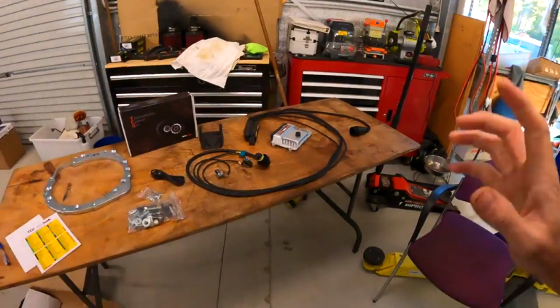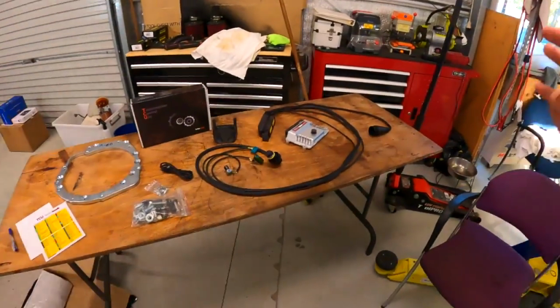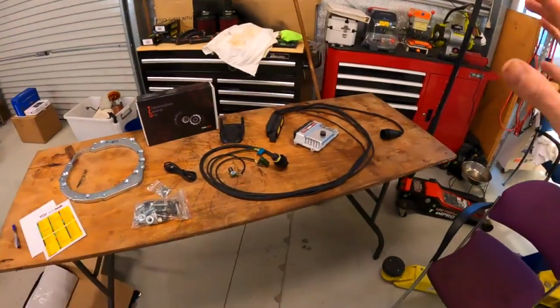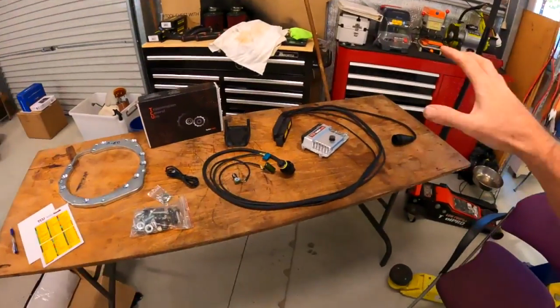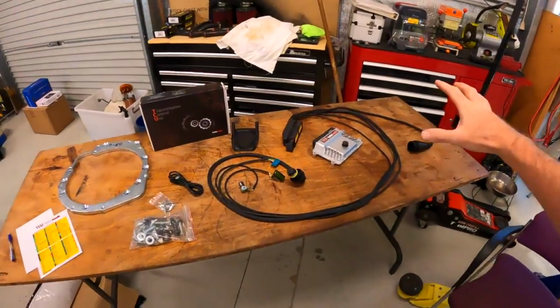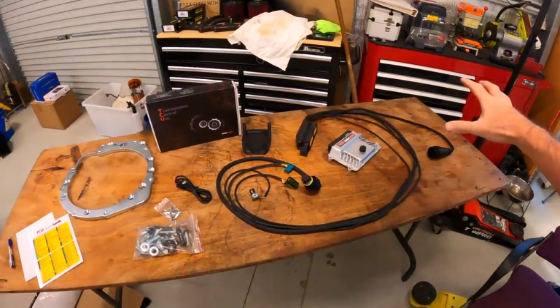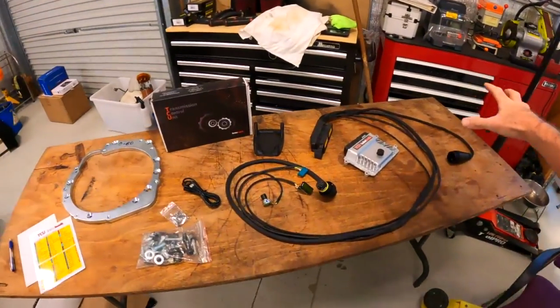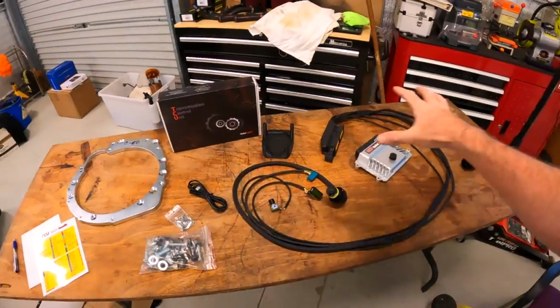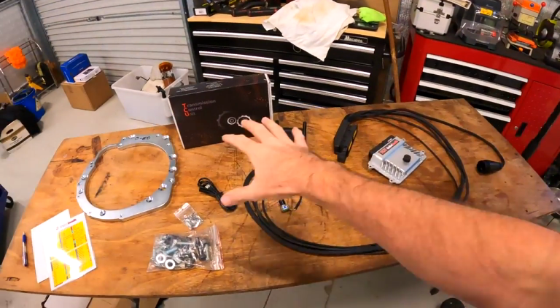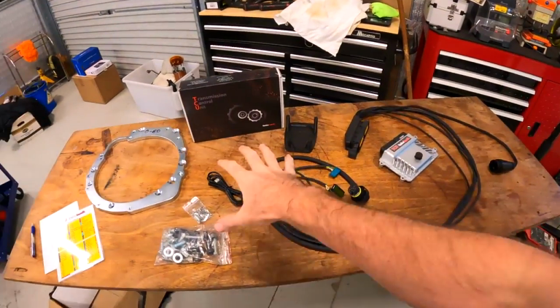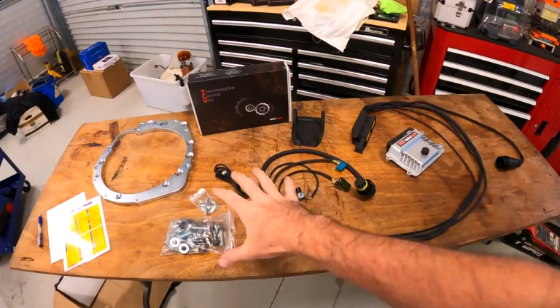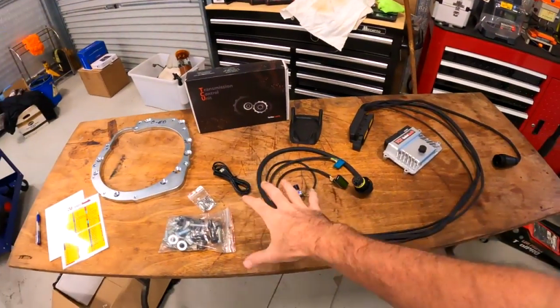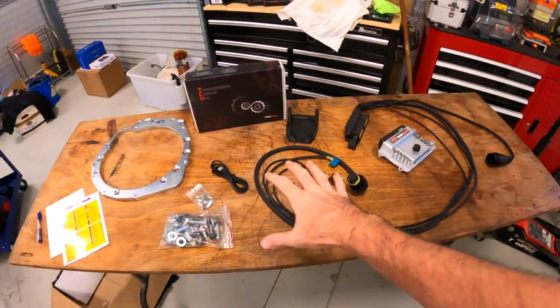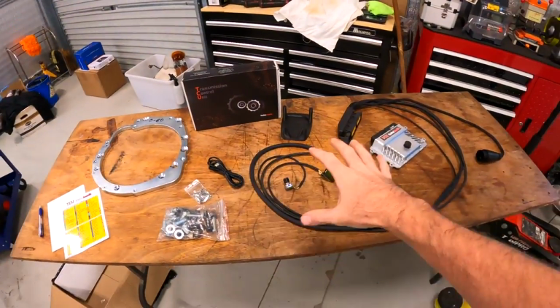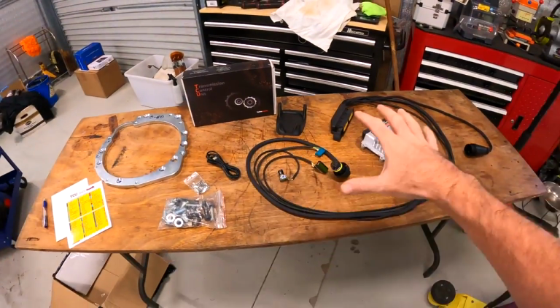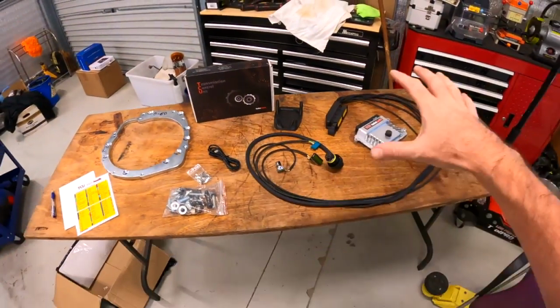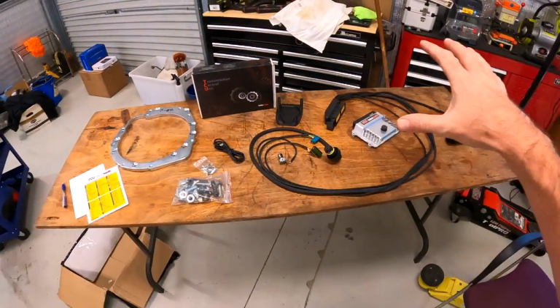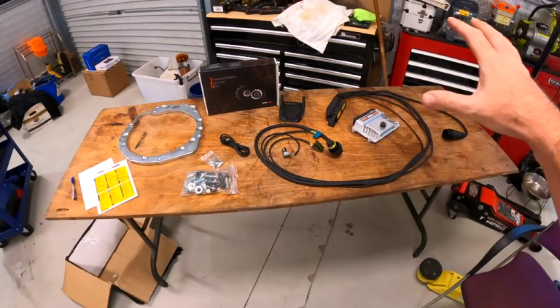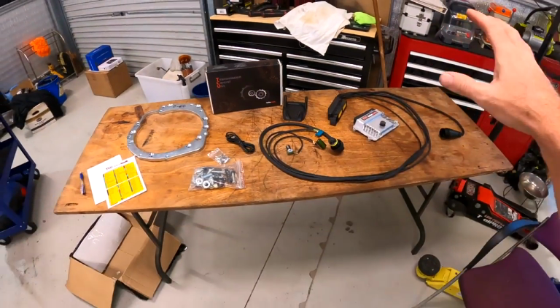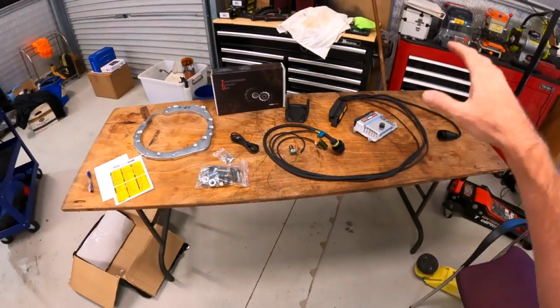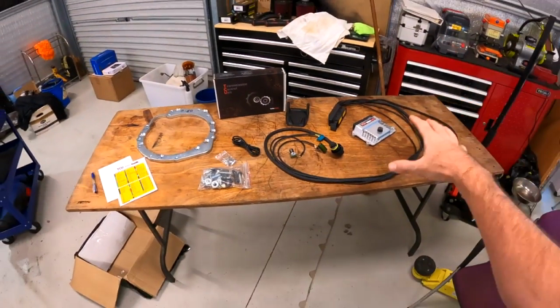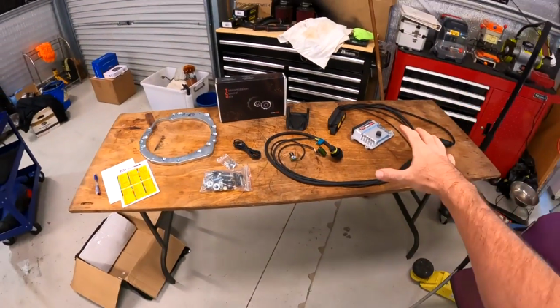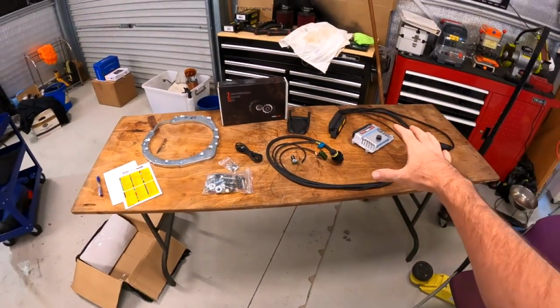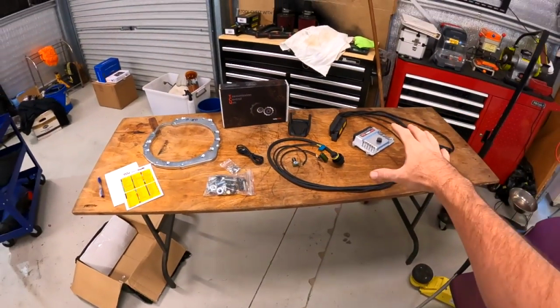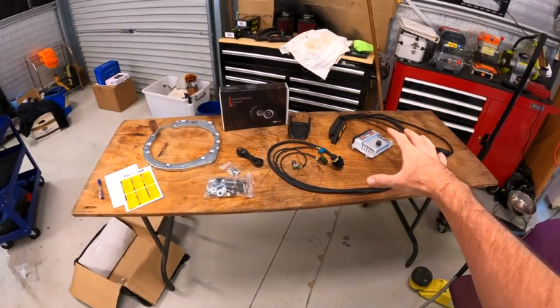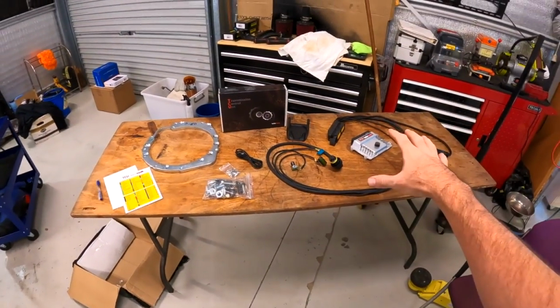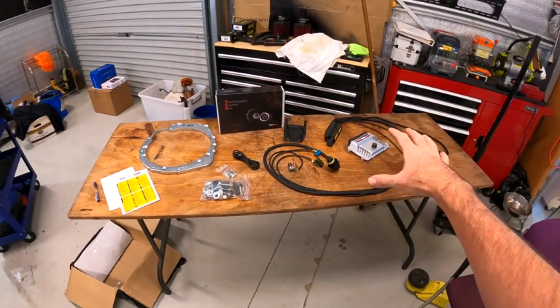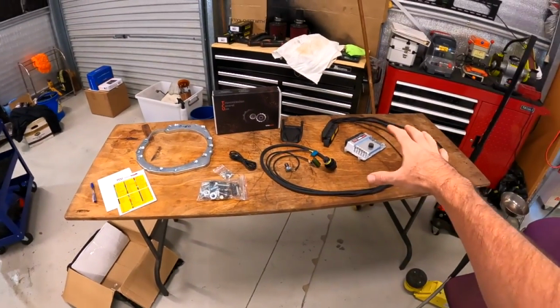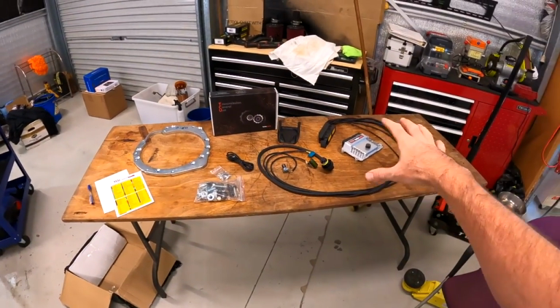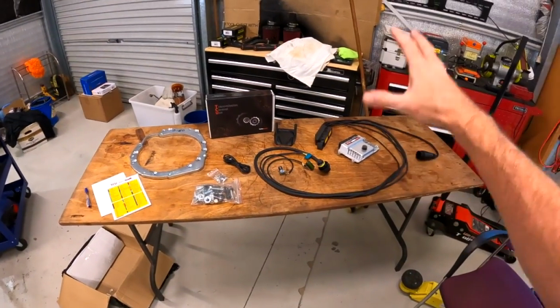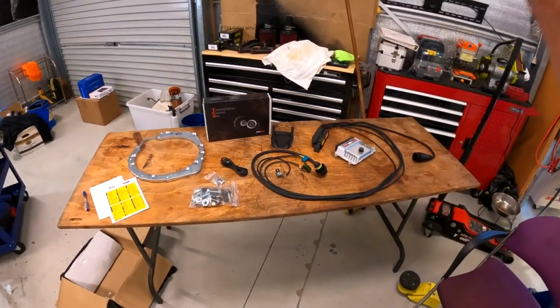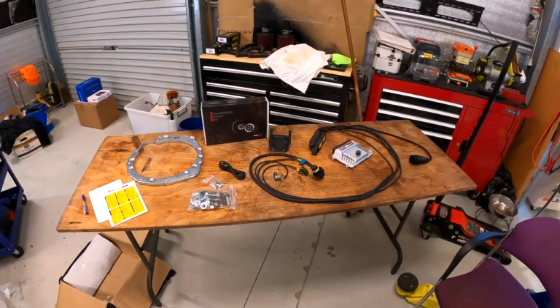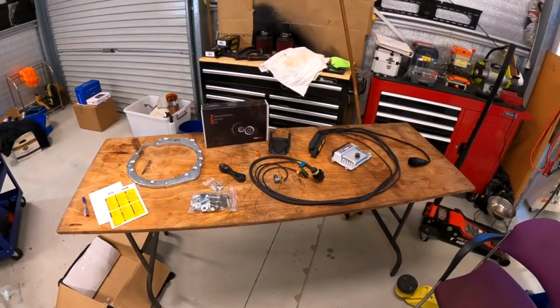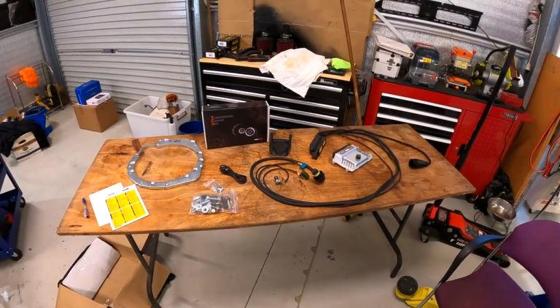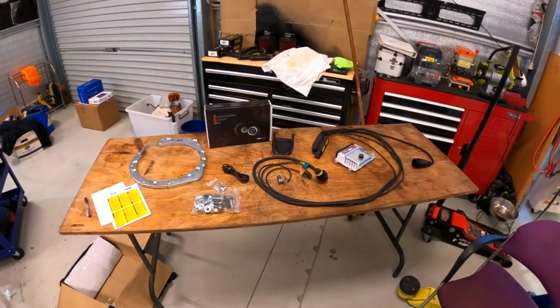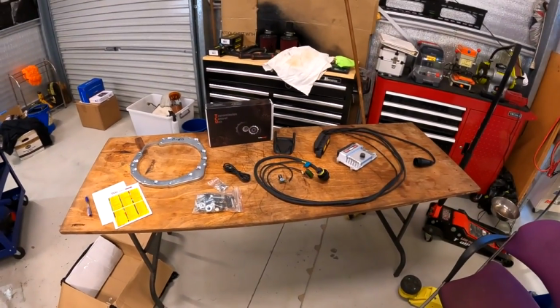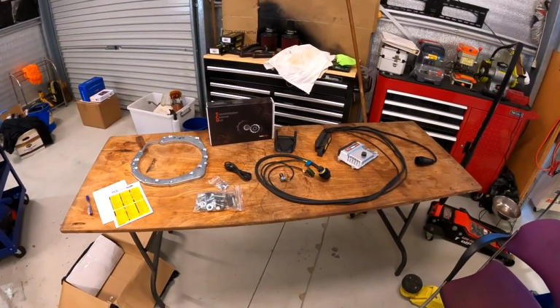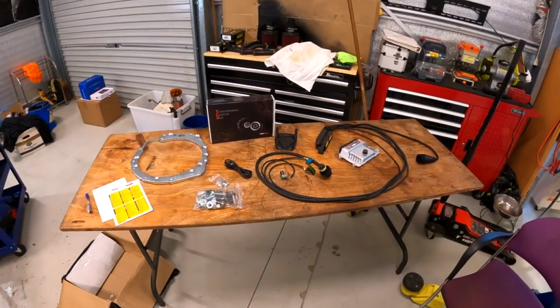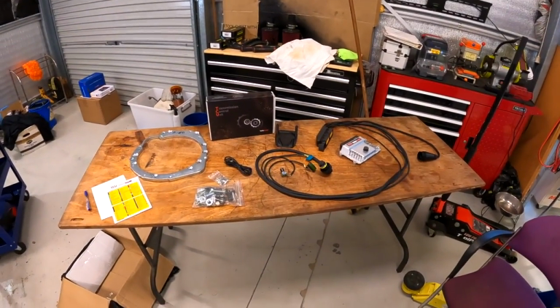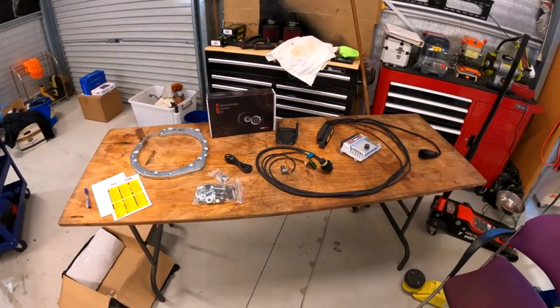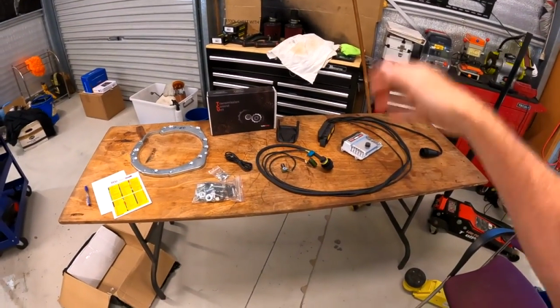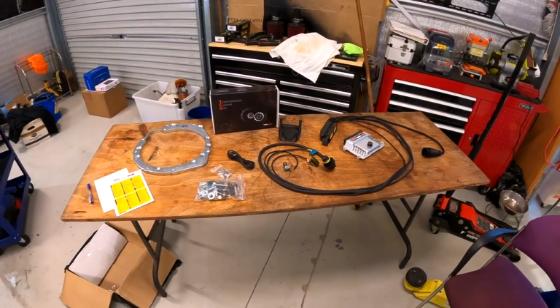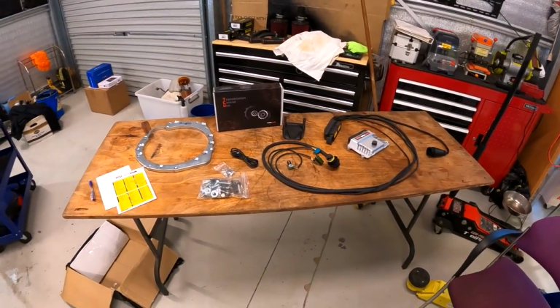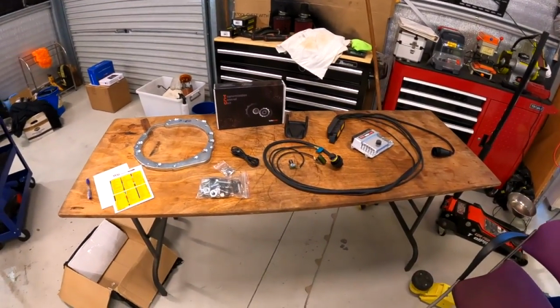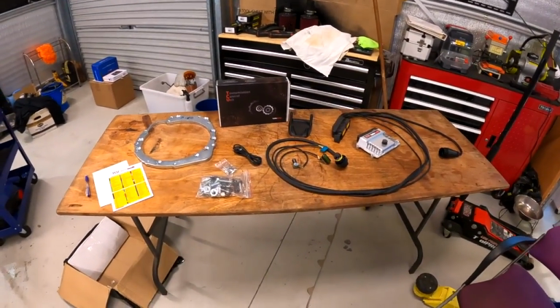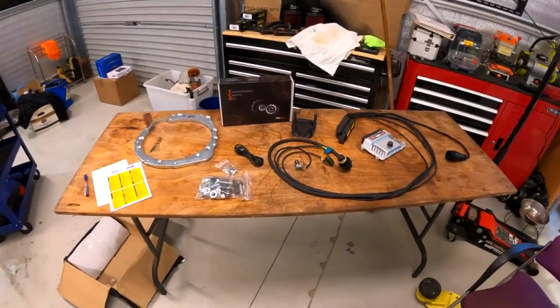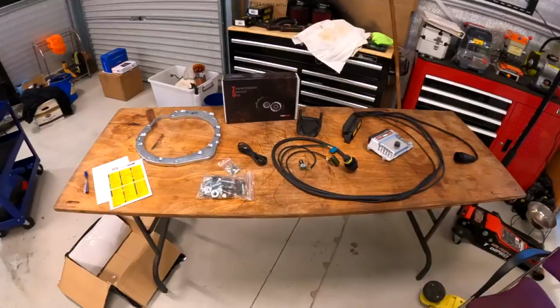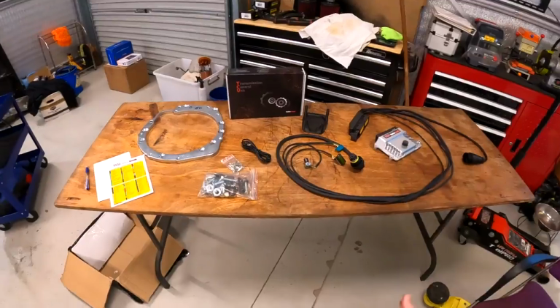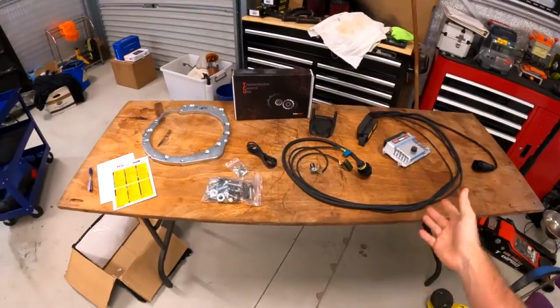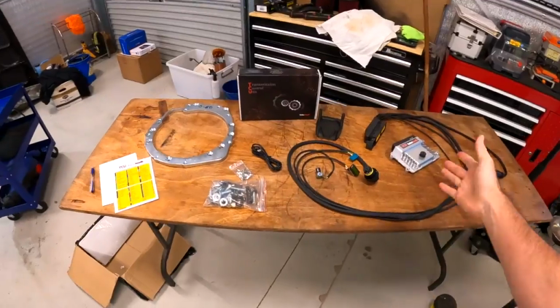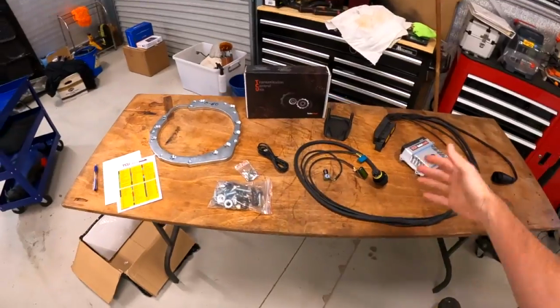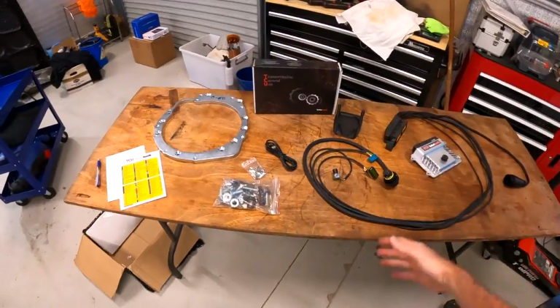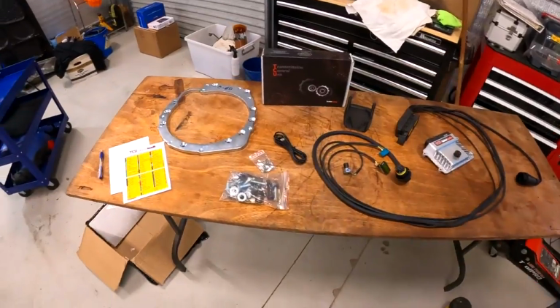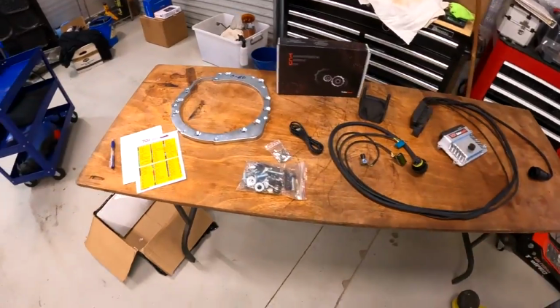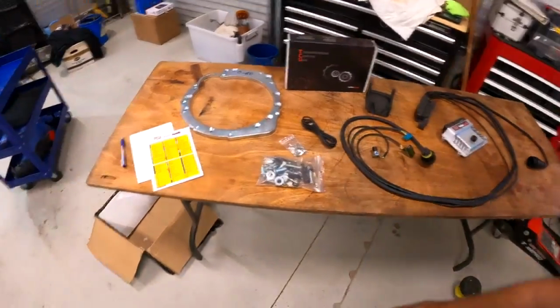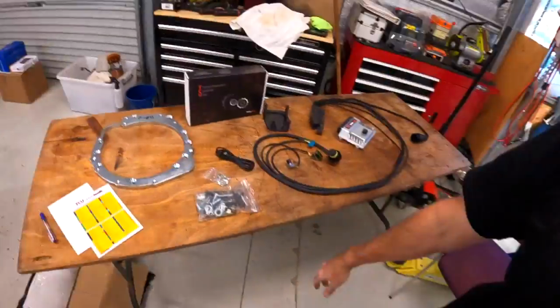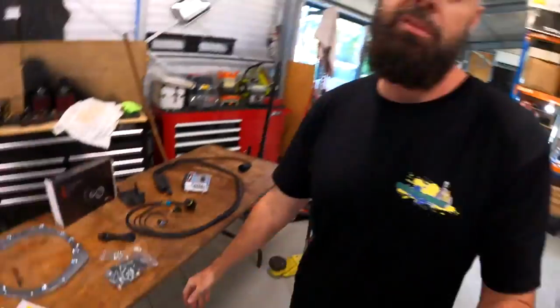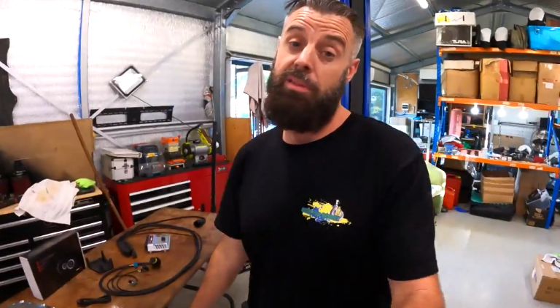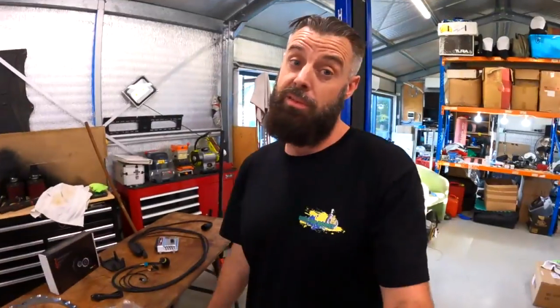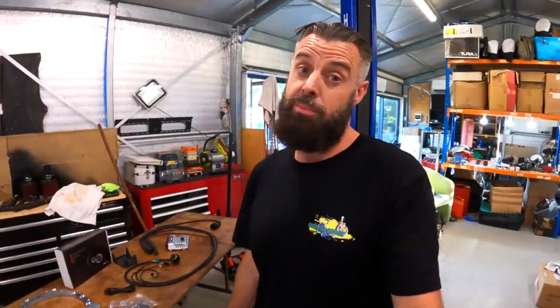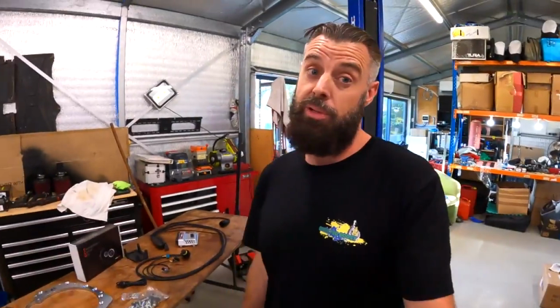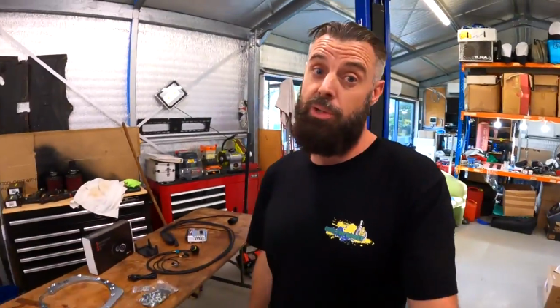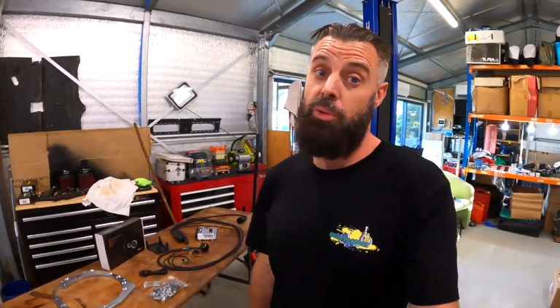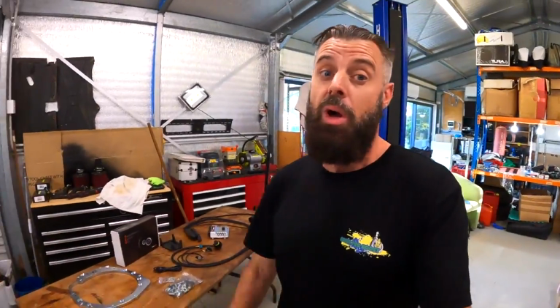So I want to go through the kit, how it works, some reasons why you would want to do it, and basically just try and make everybody else want to buy one as well, because I think they're pretty cool.